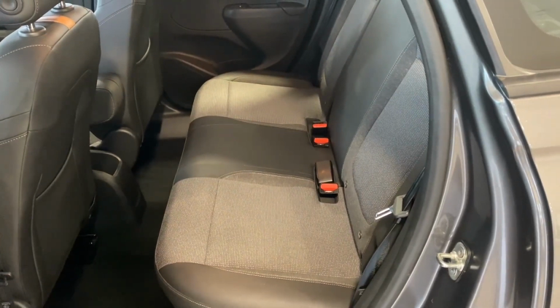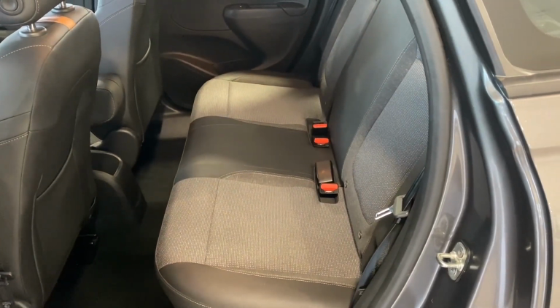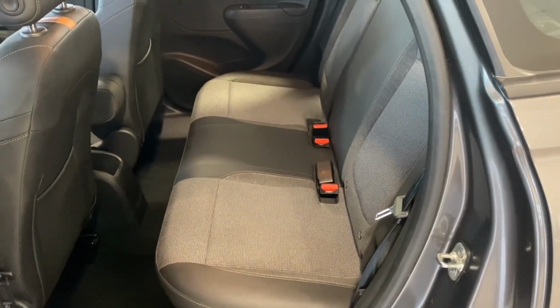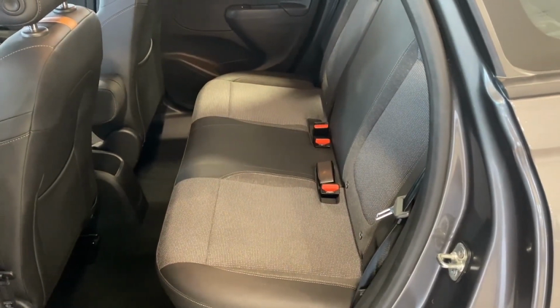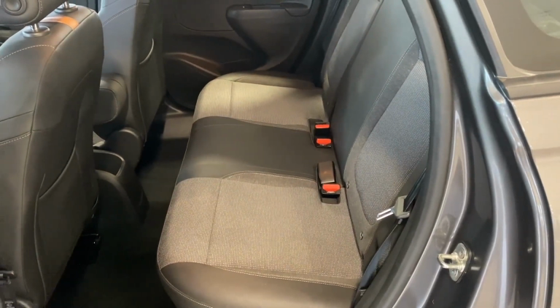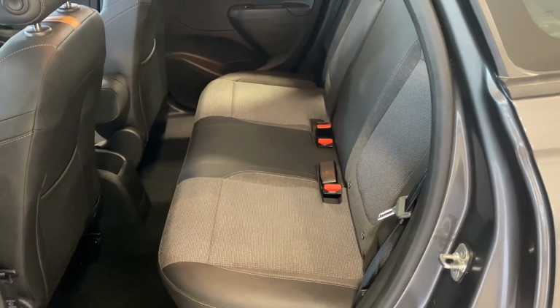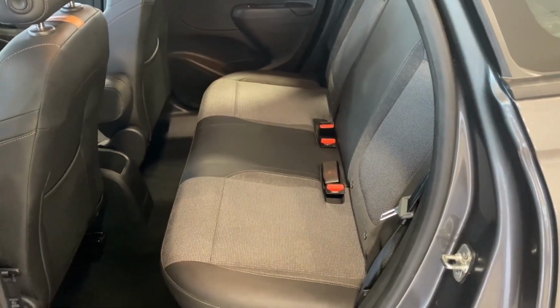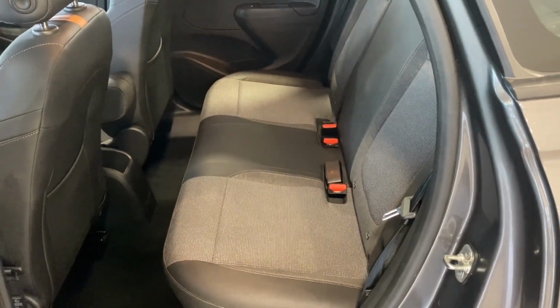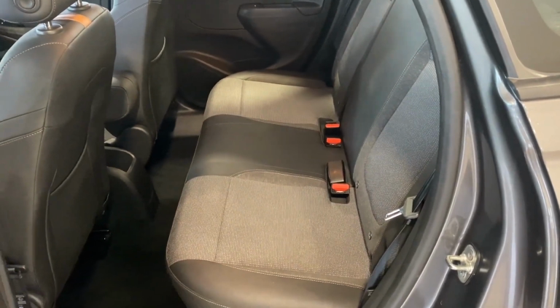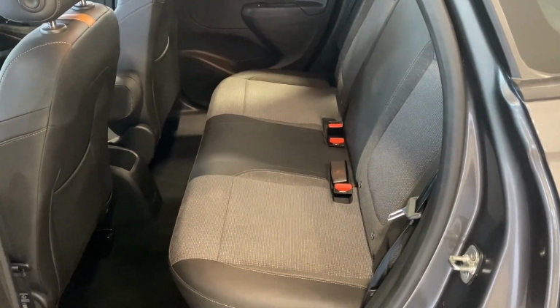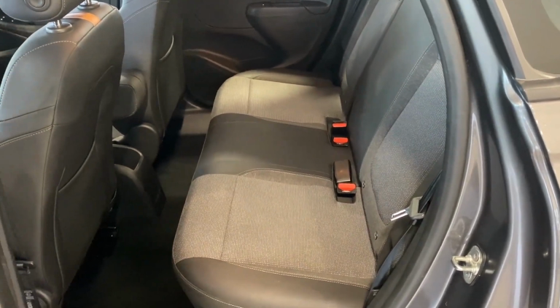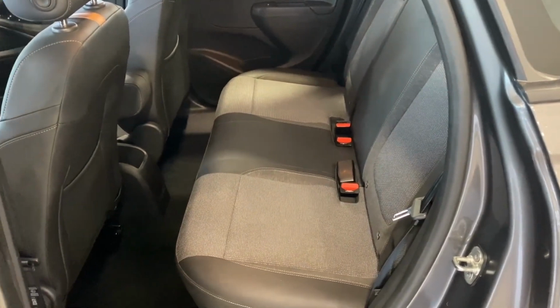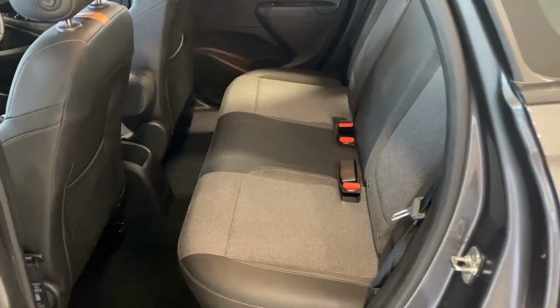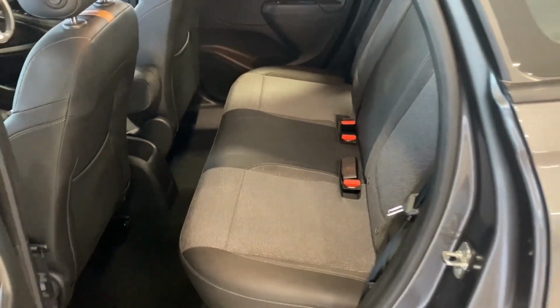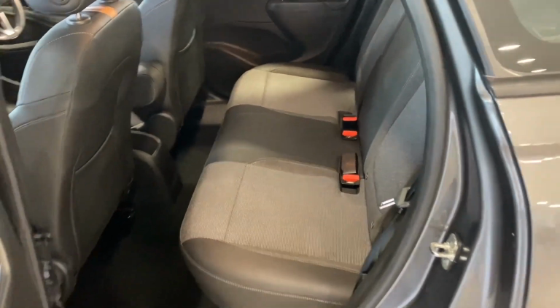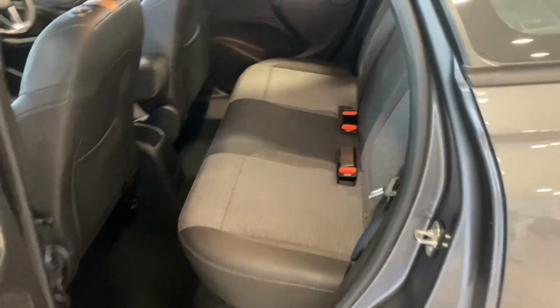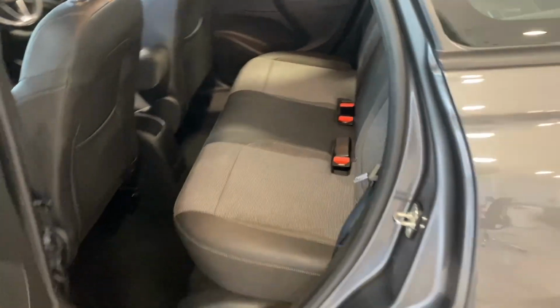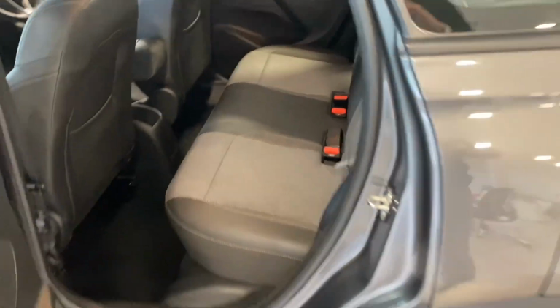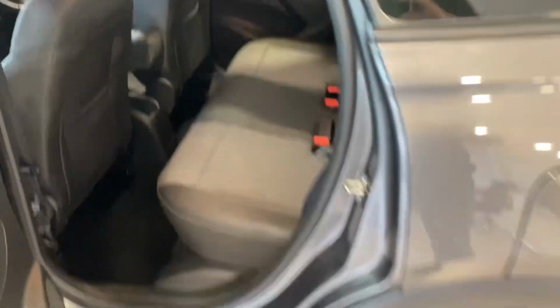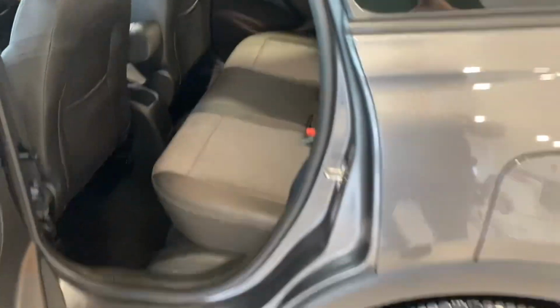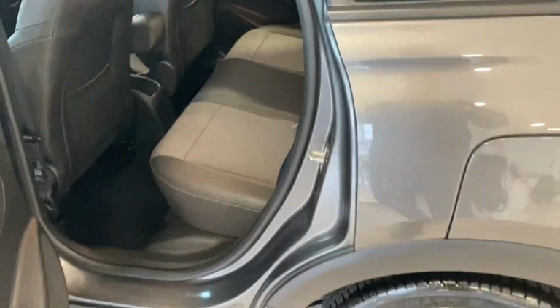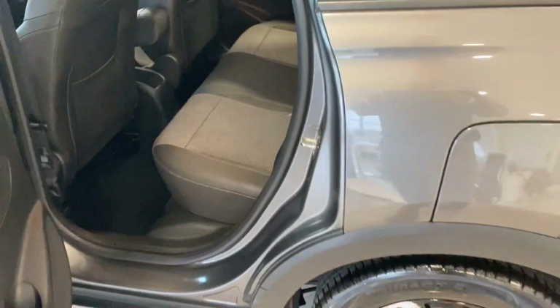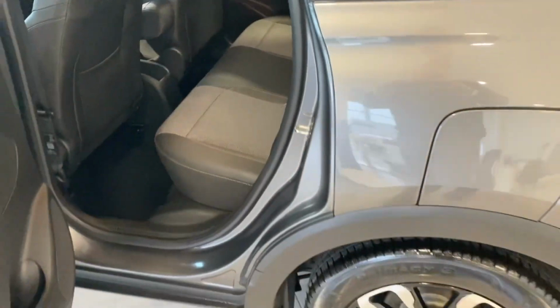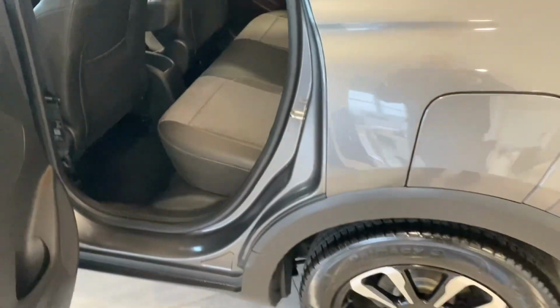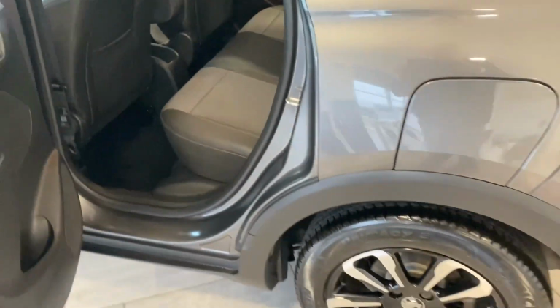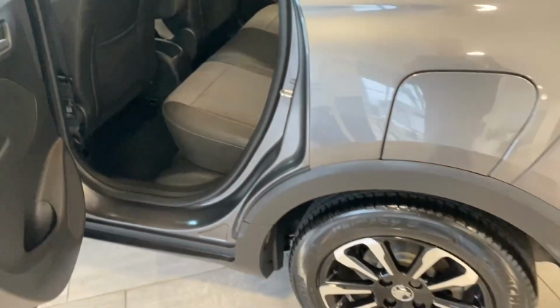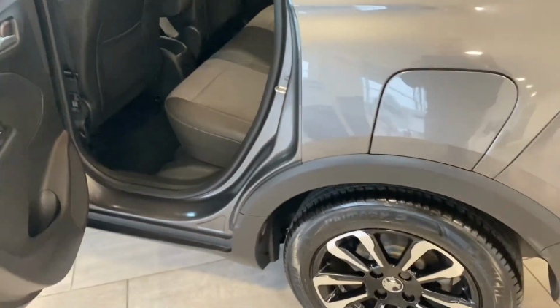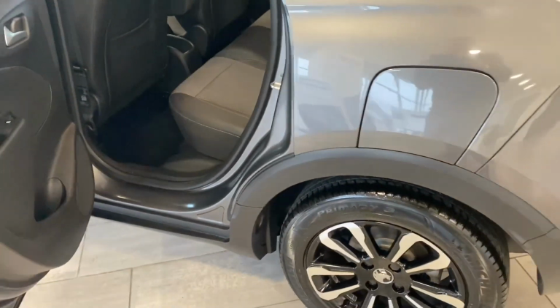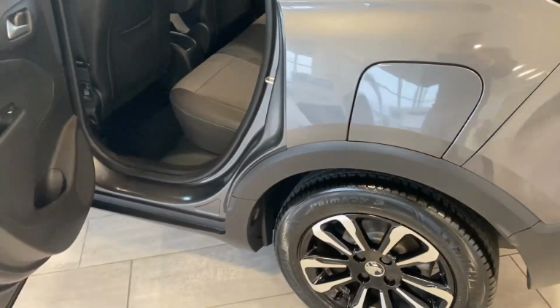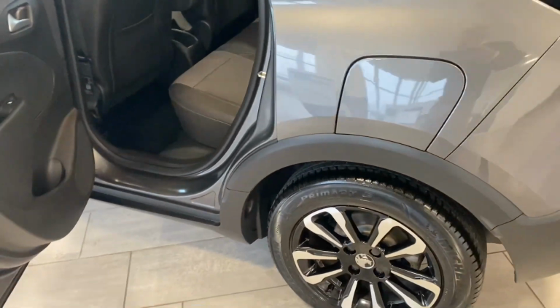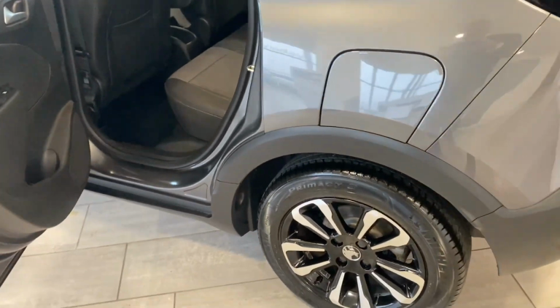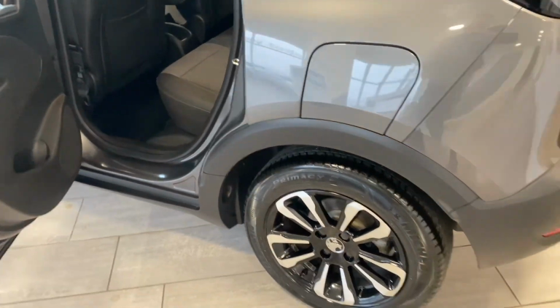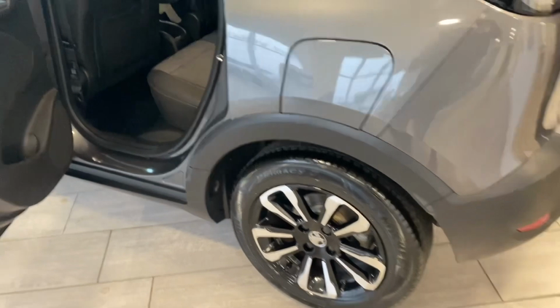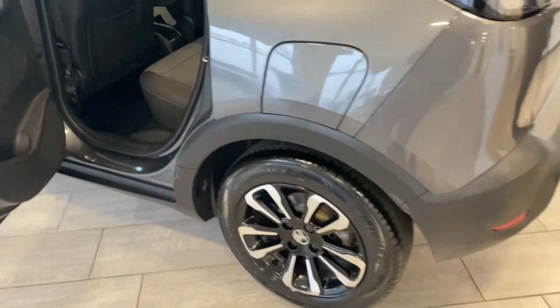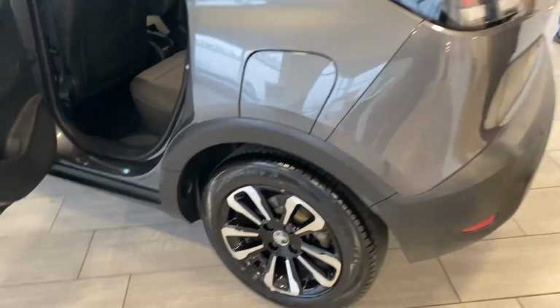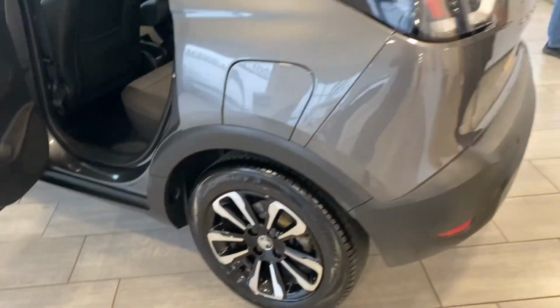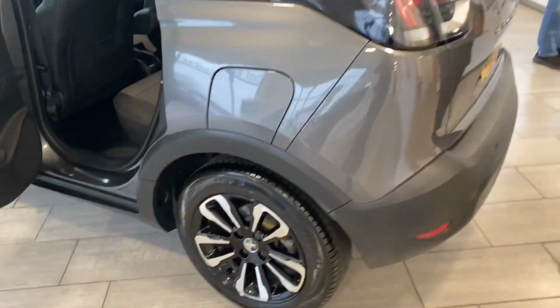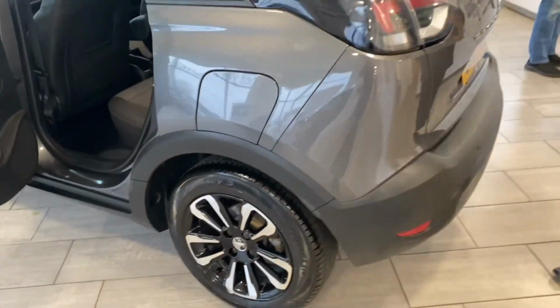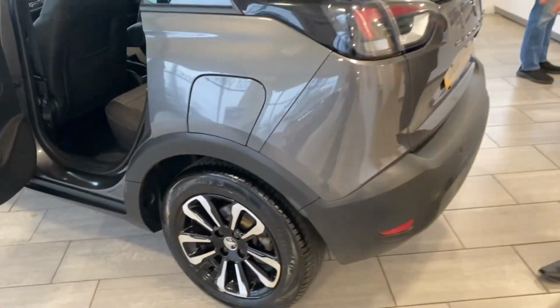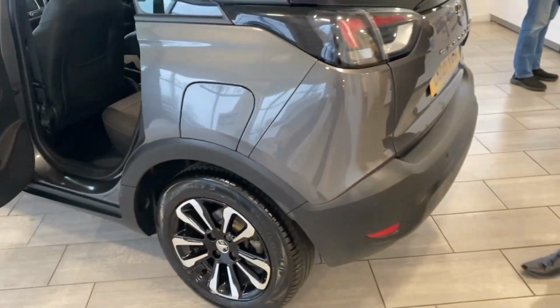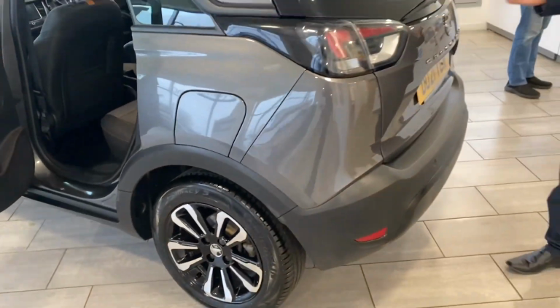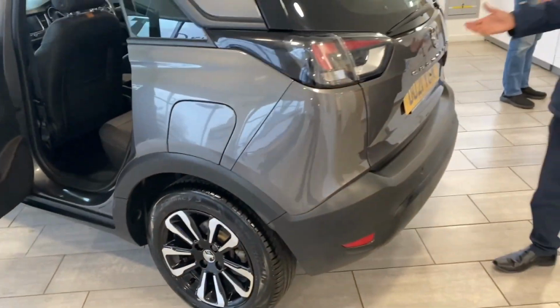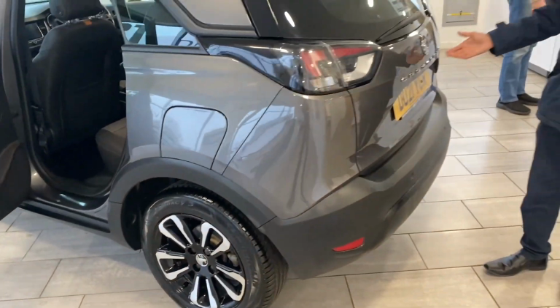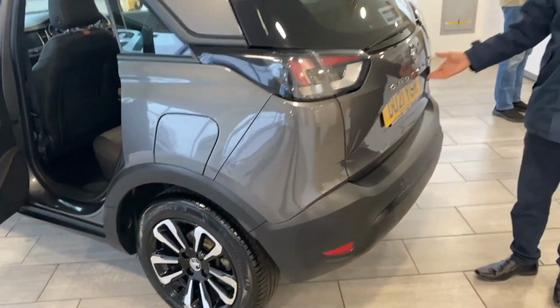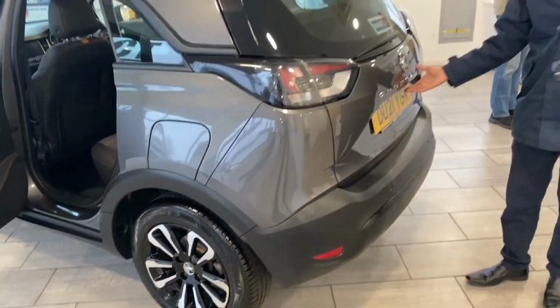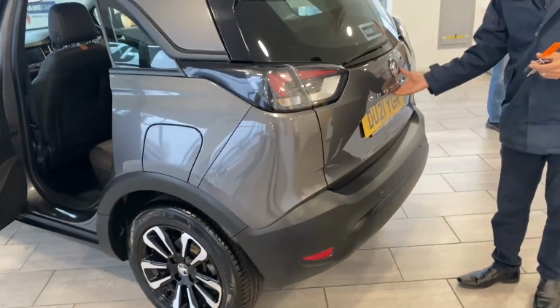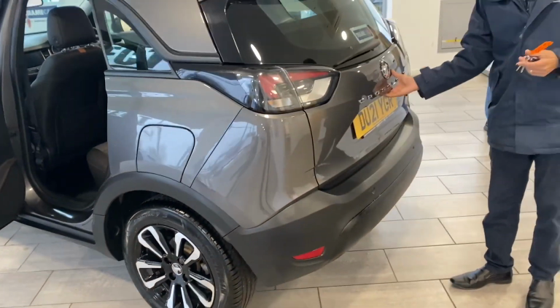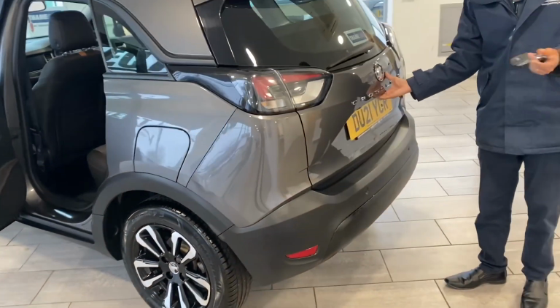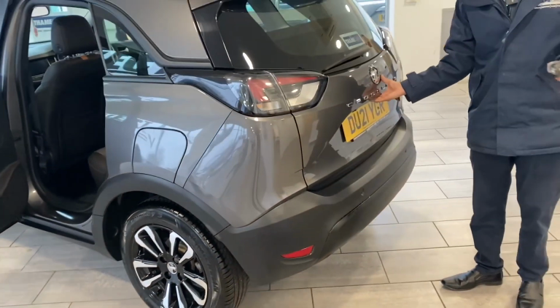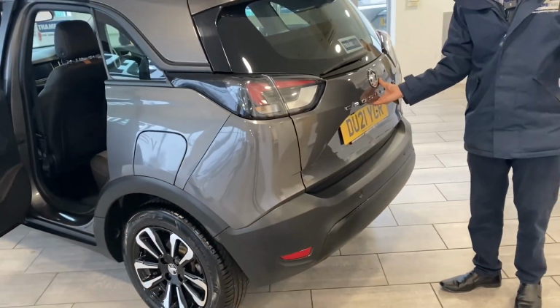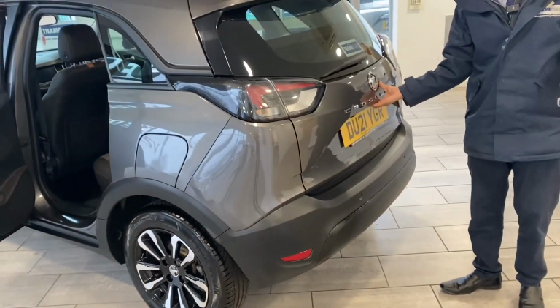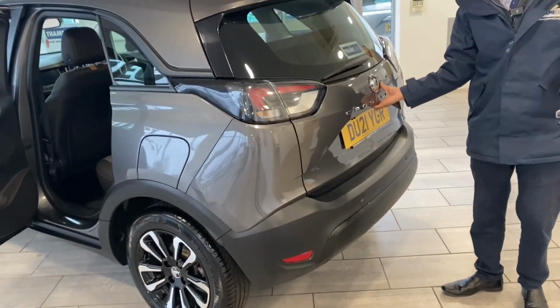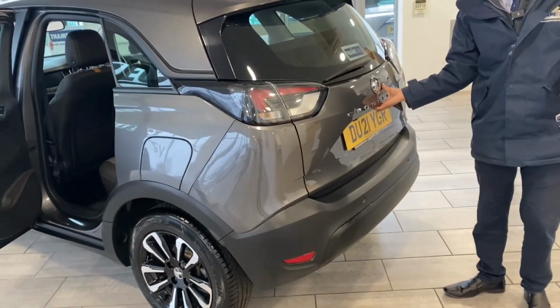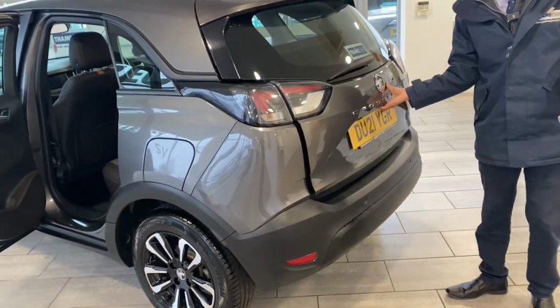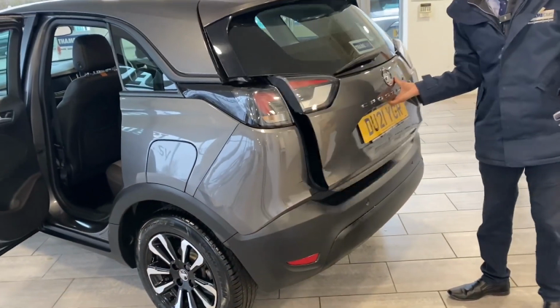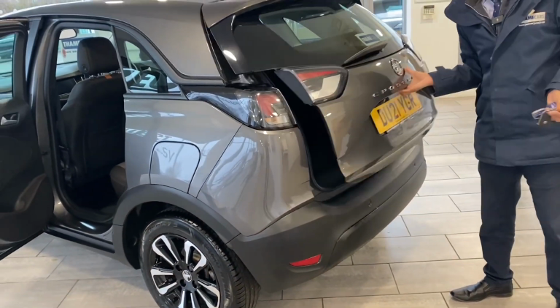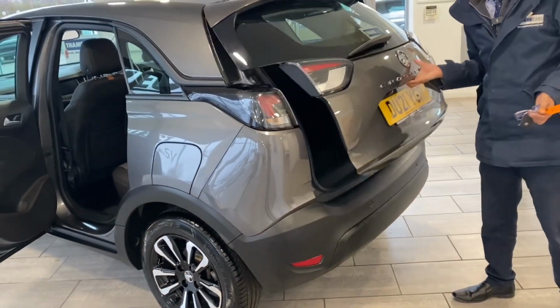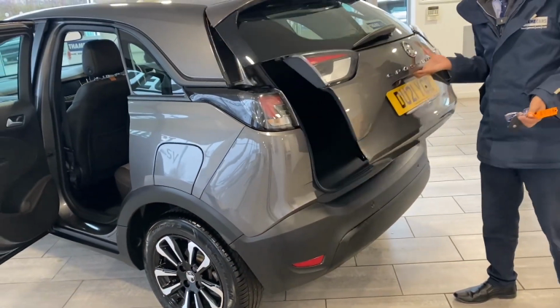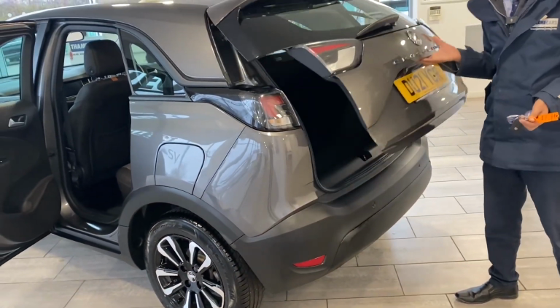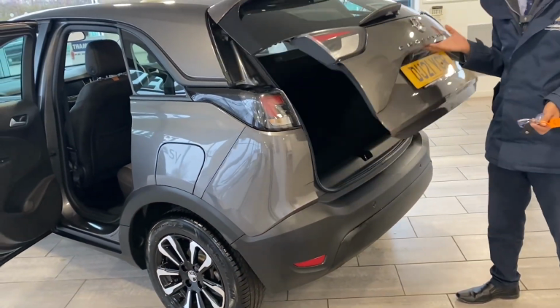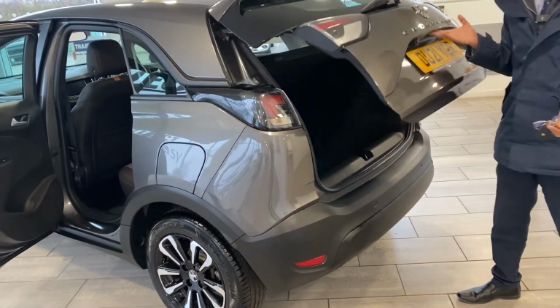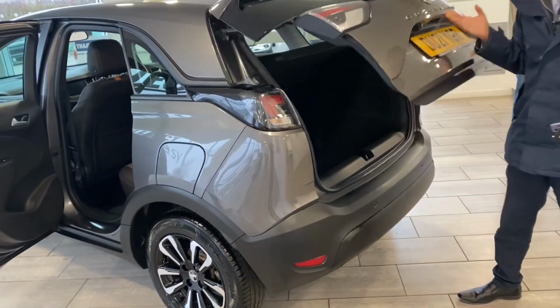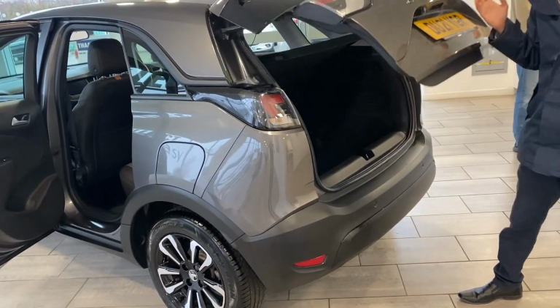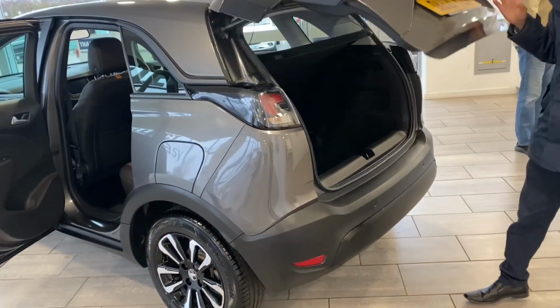It has a lovely cloth interior with half leather, three-point seat belts, and ISOFIX fittings. You've got rear parking sensors and a rear camera, which just makes parking simple and easy.